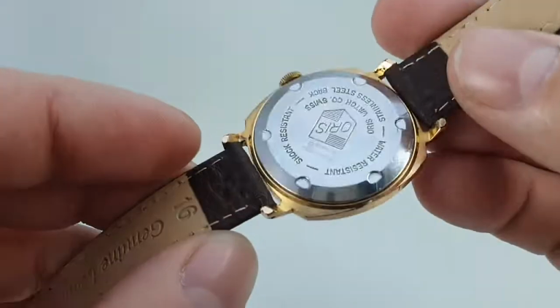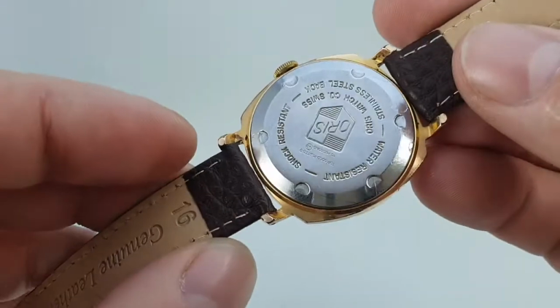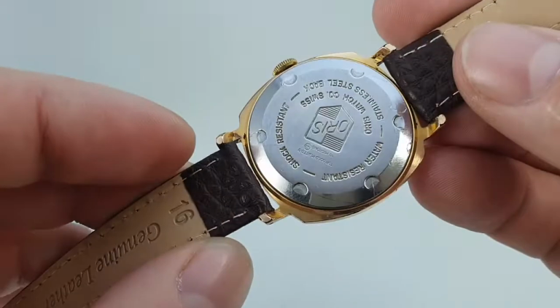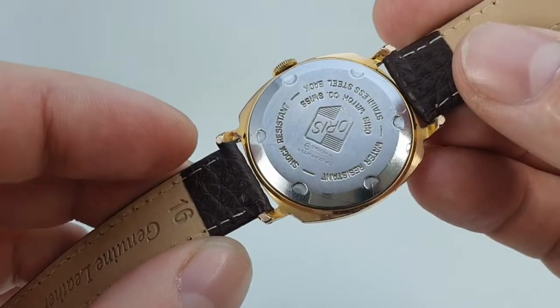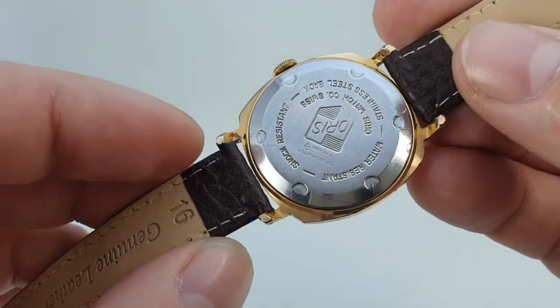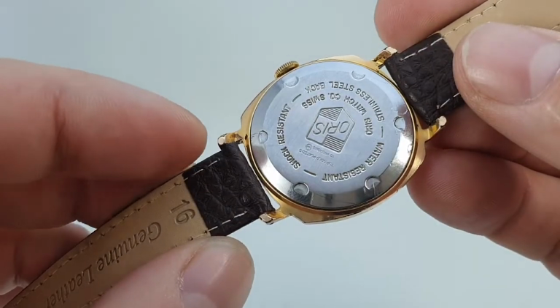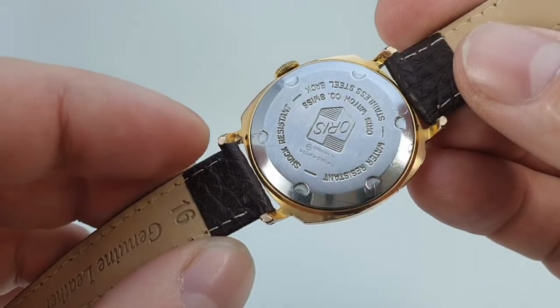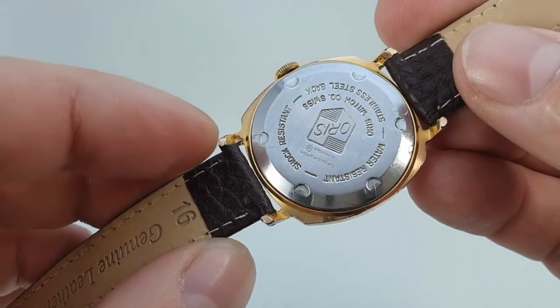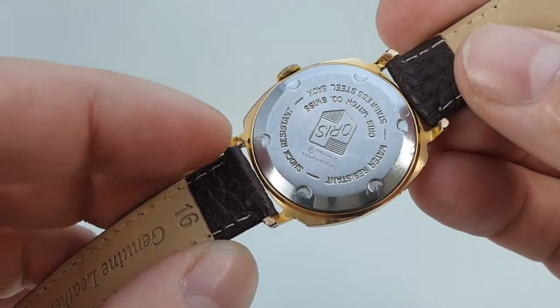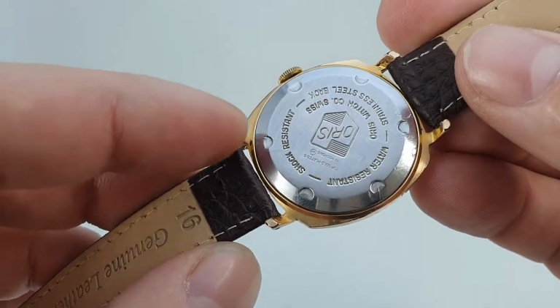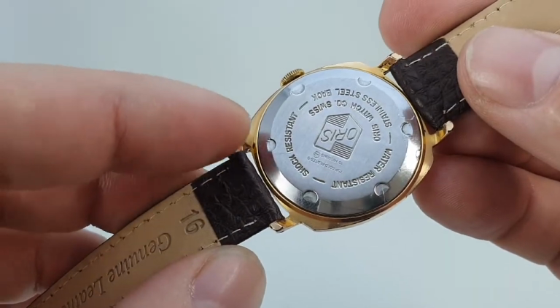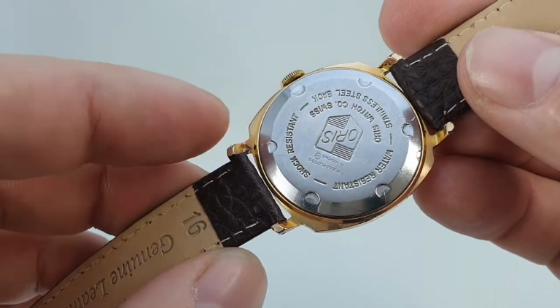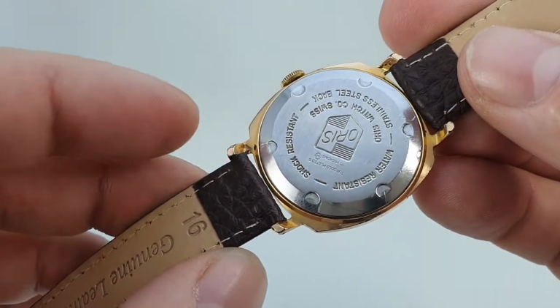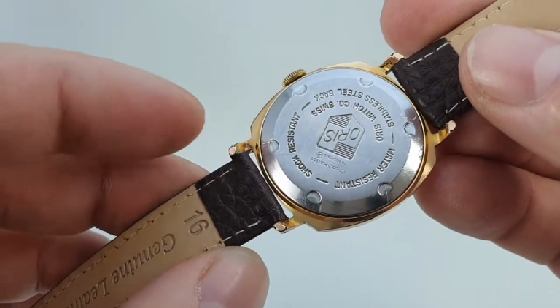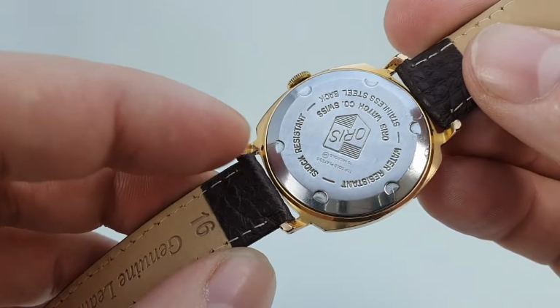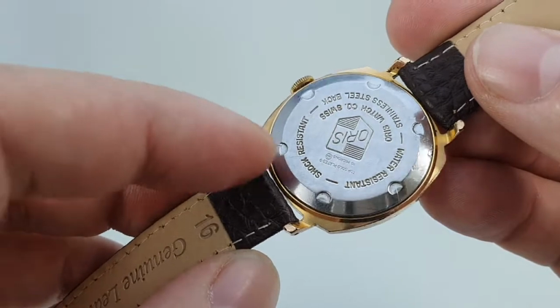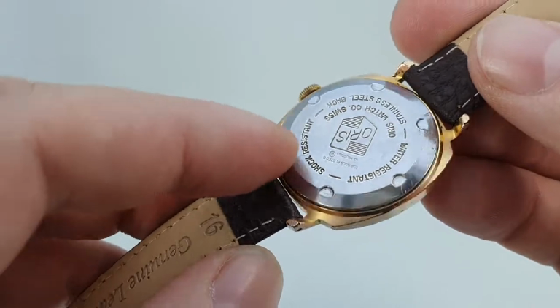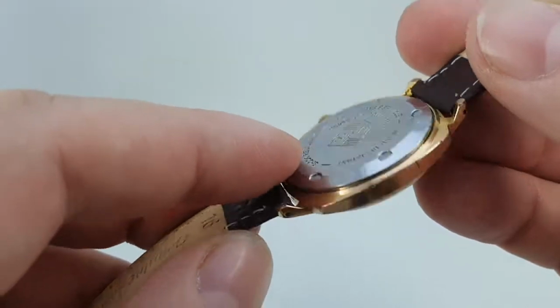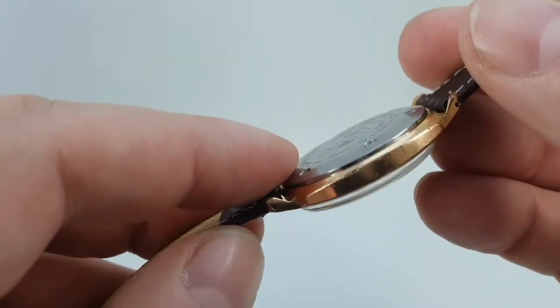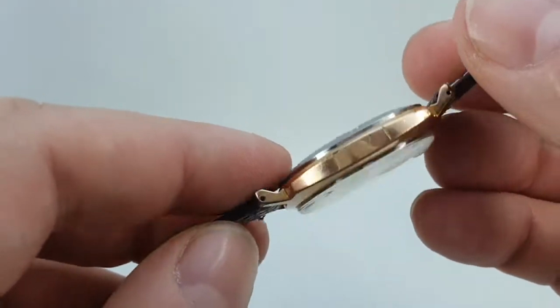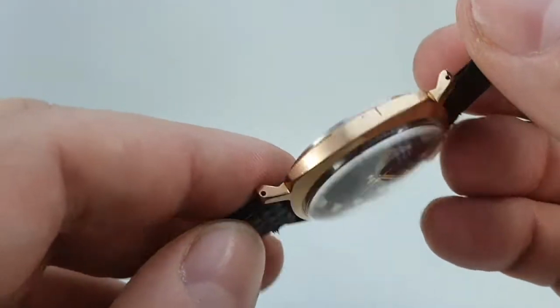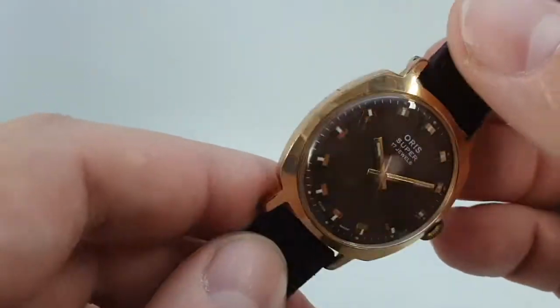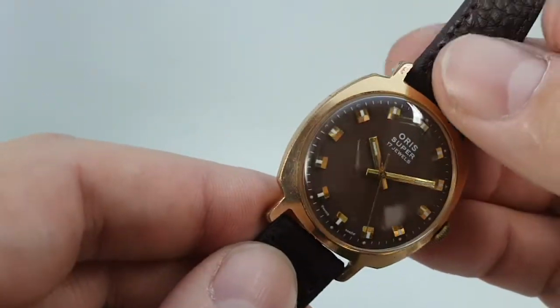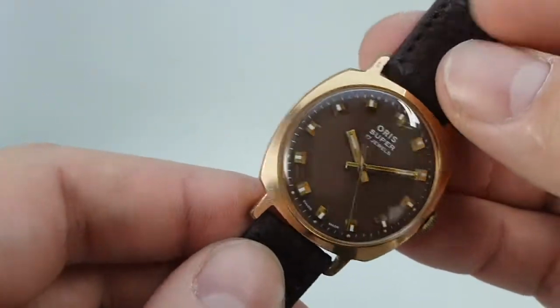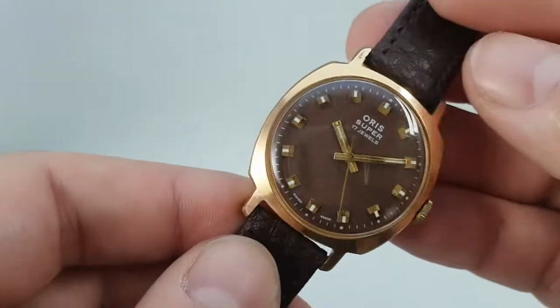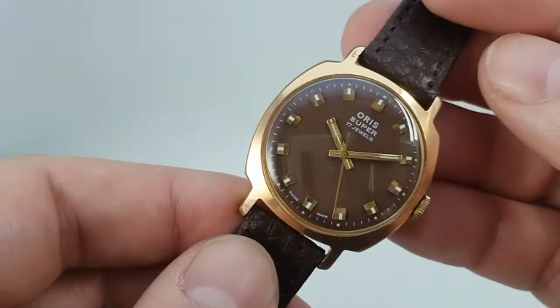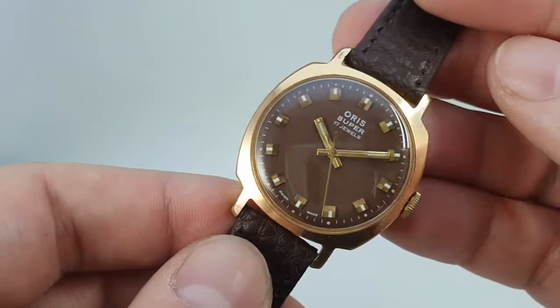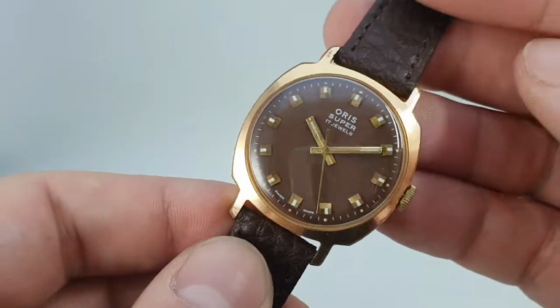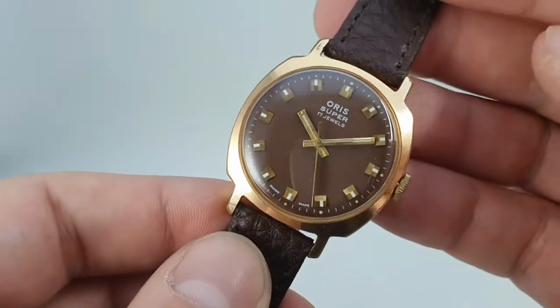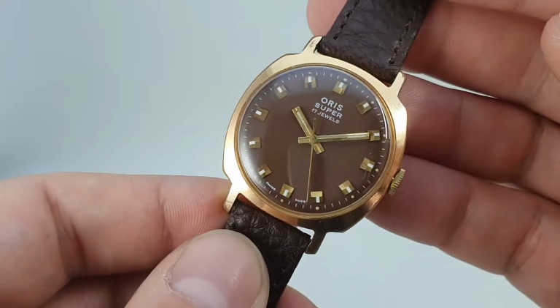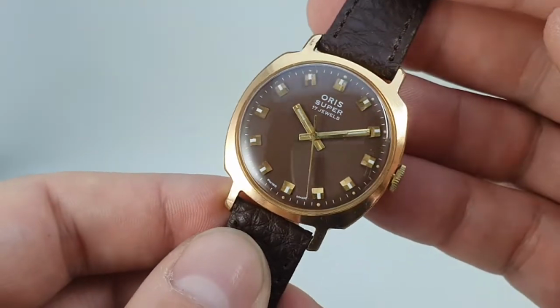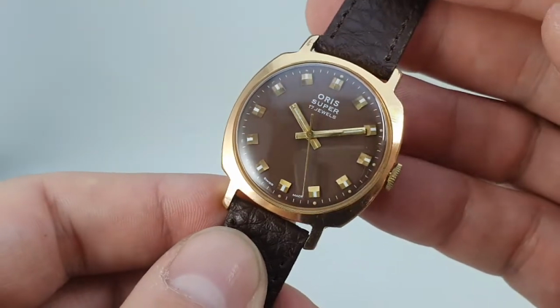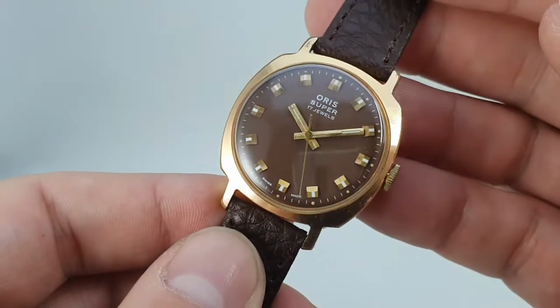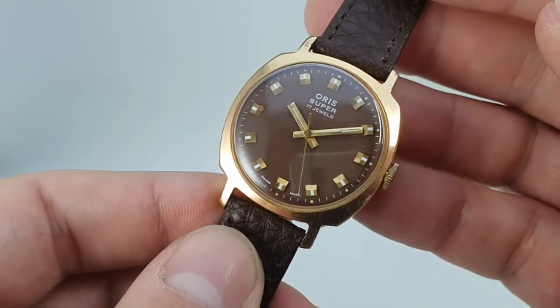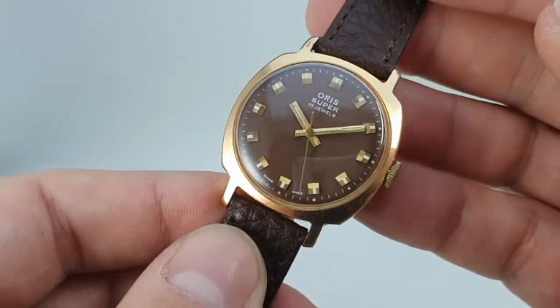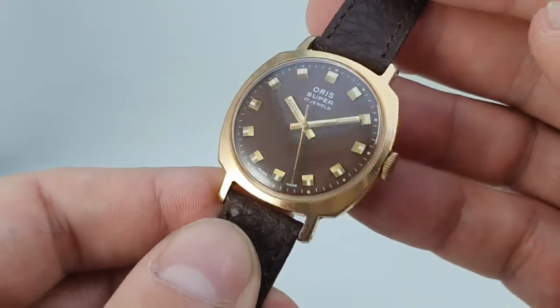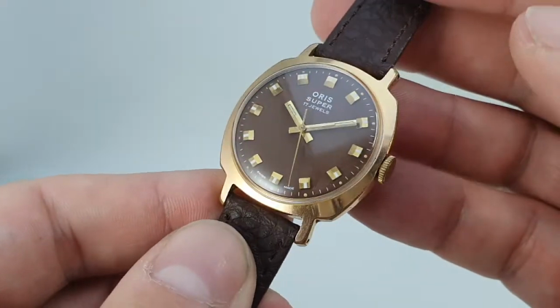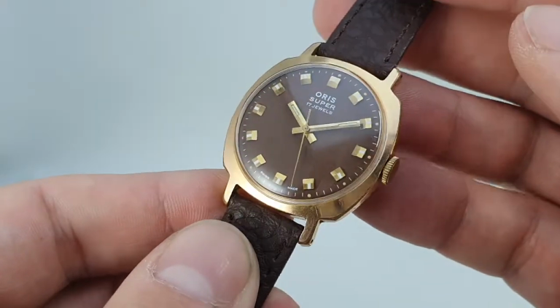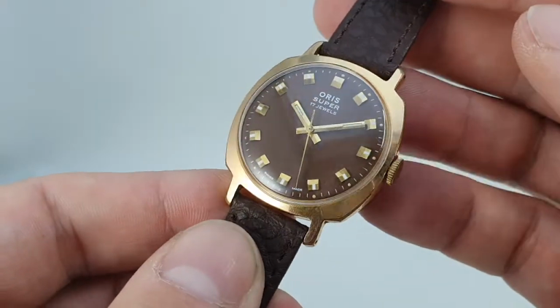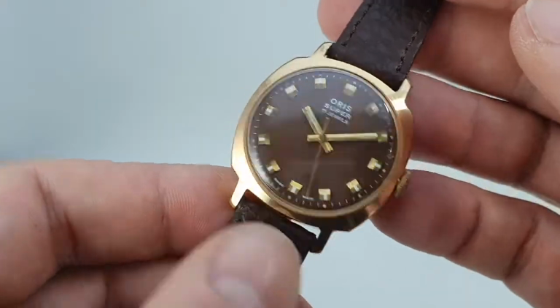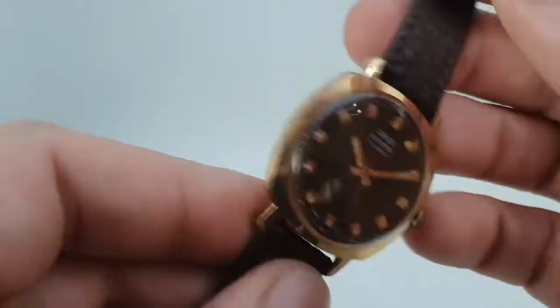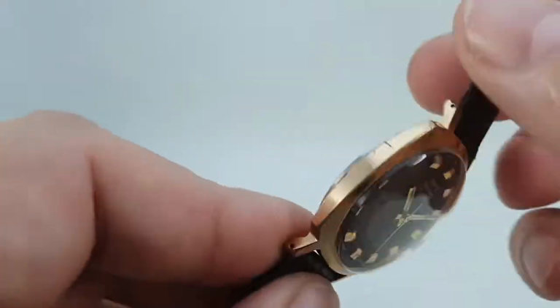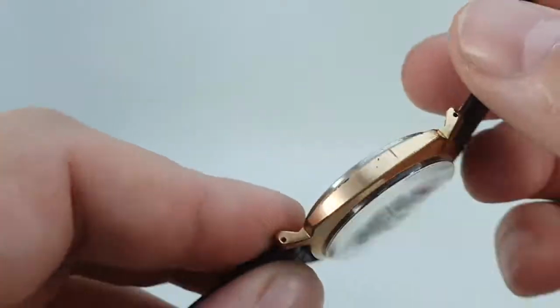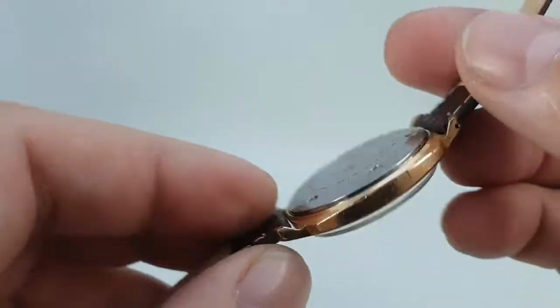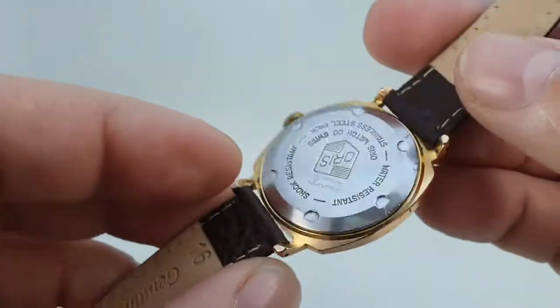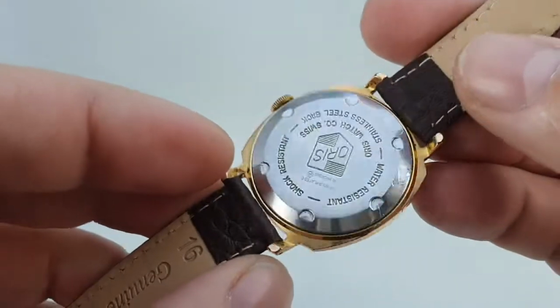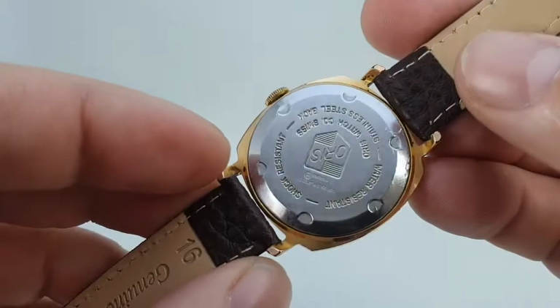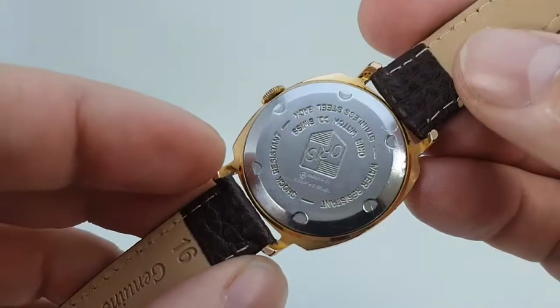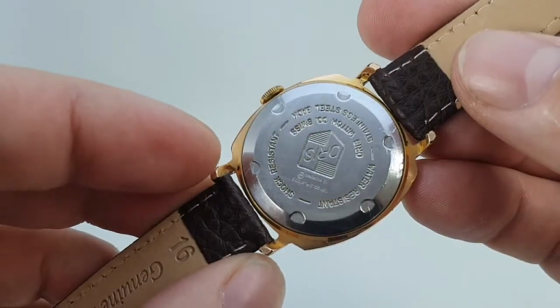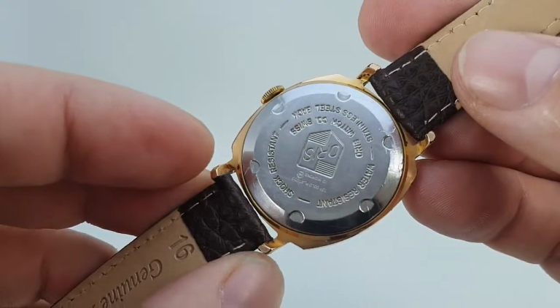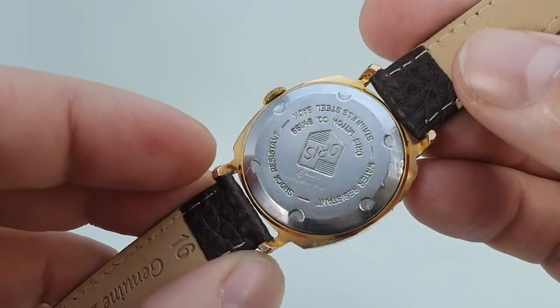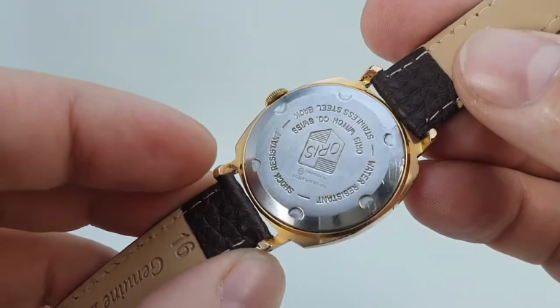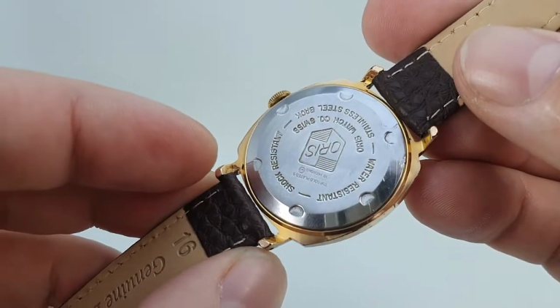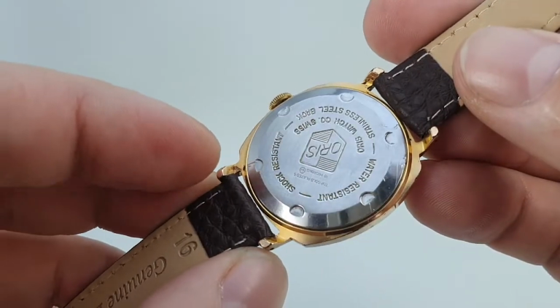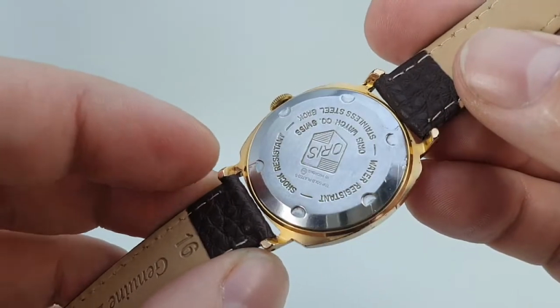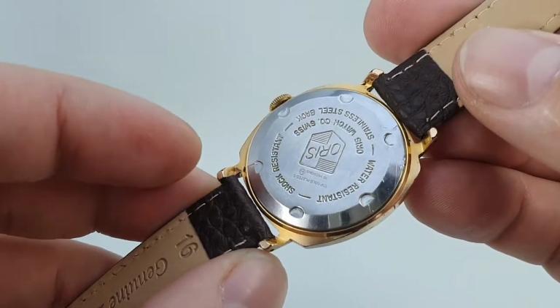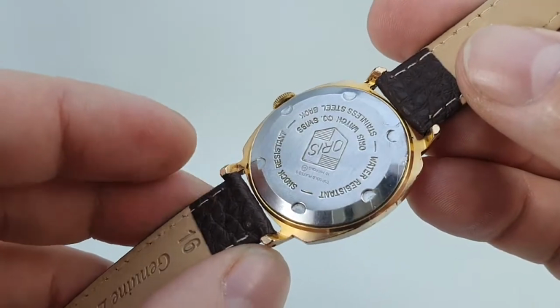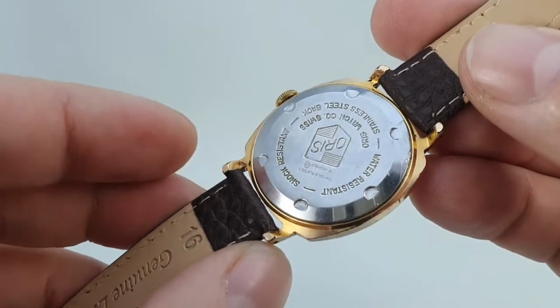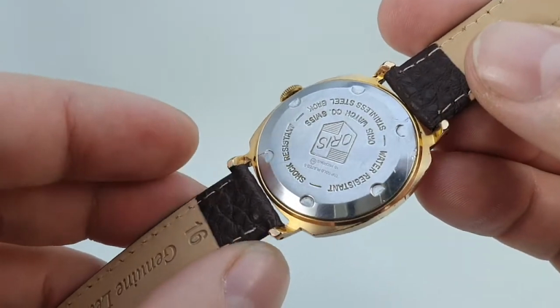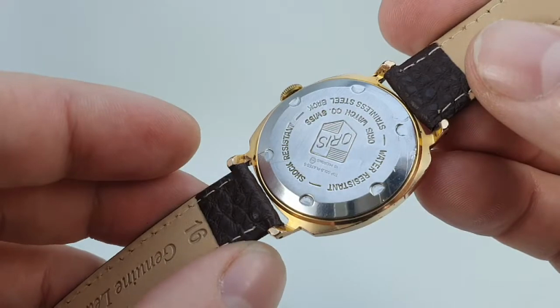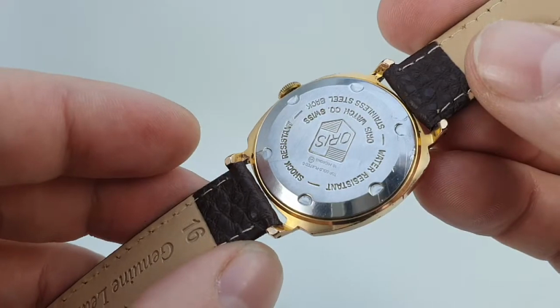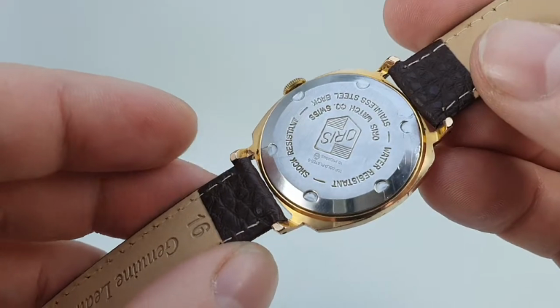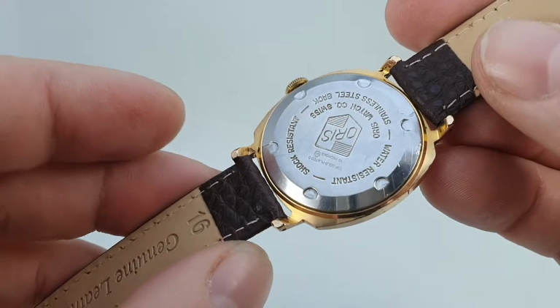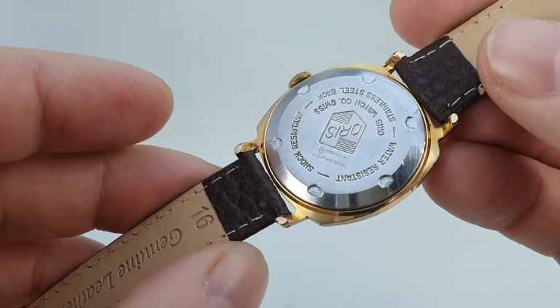It's a screw-on case back as well, which has helped protect the watch over the years, keeping out the nasties — so it was water resistant back then.